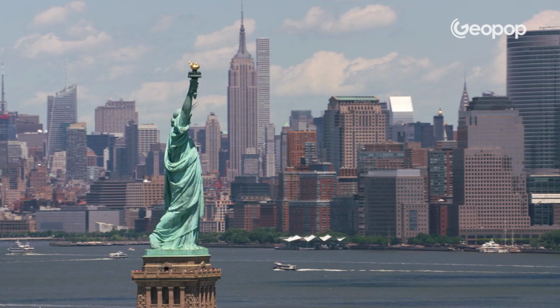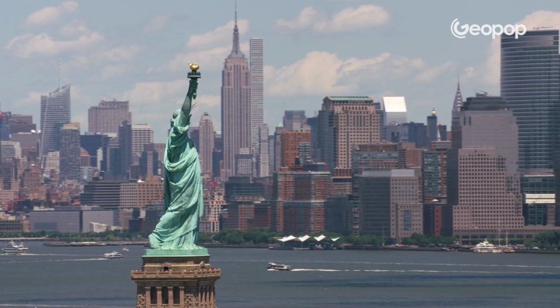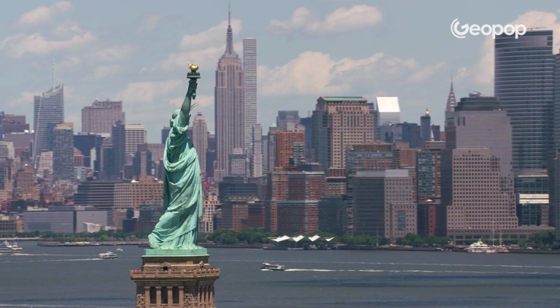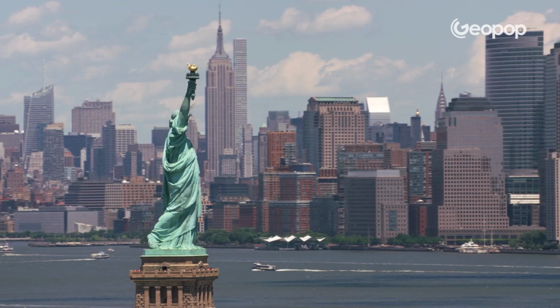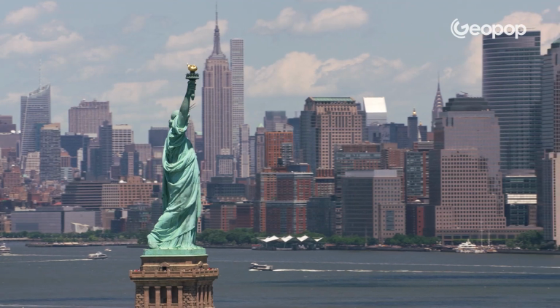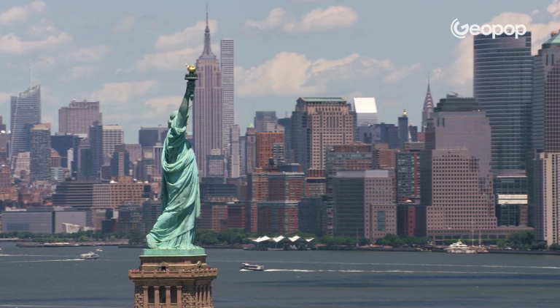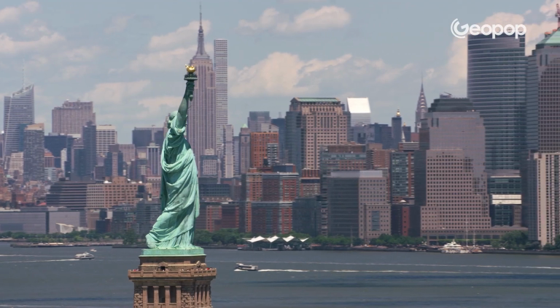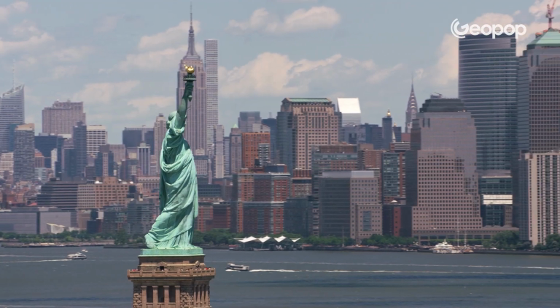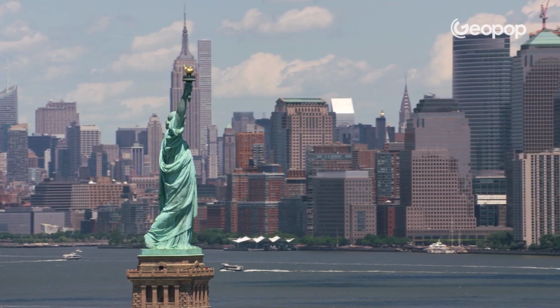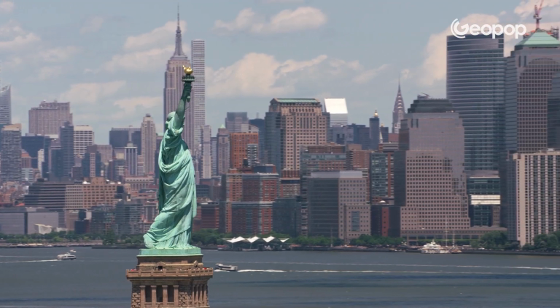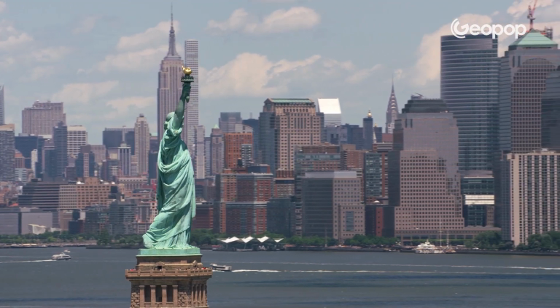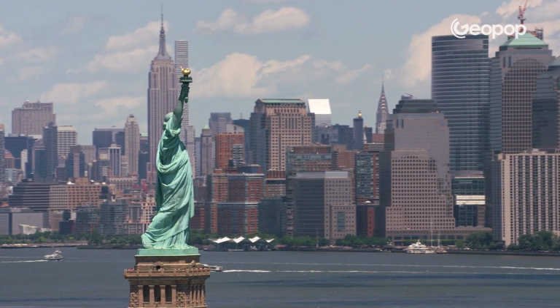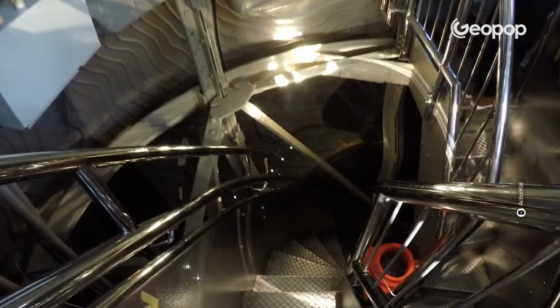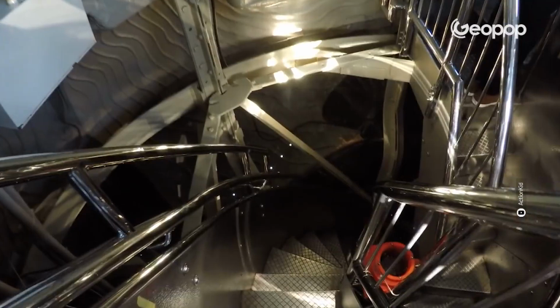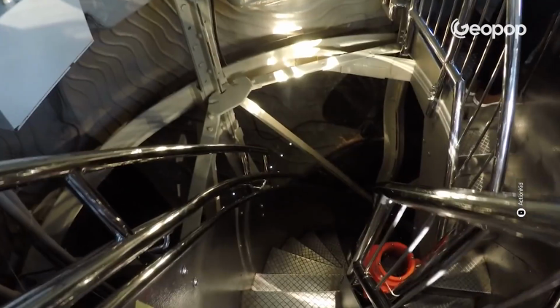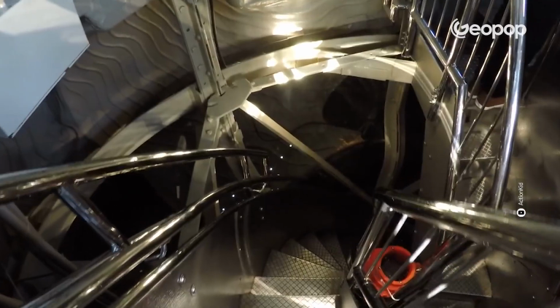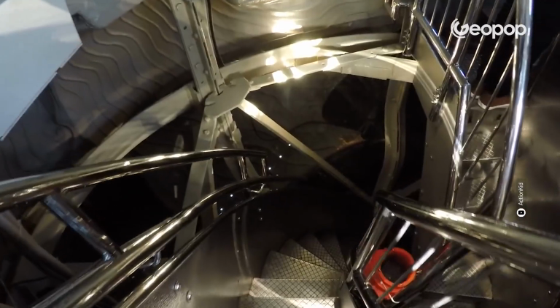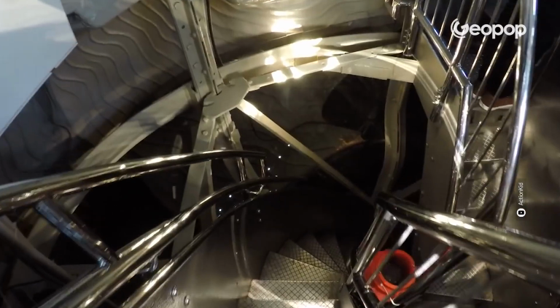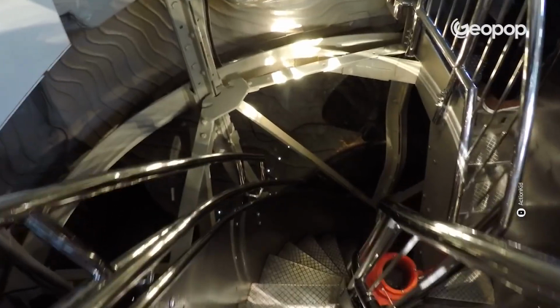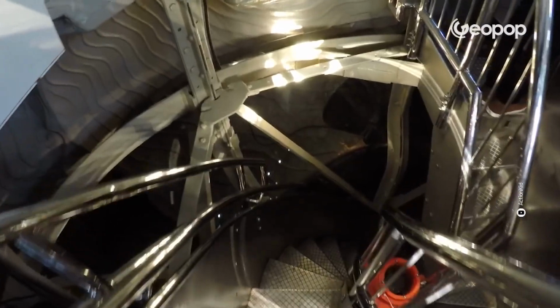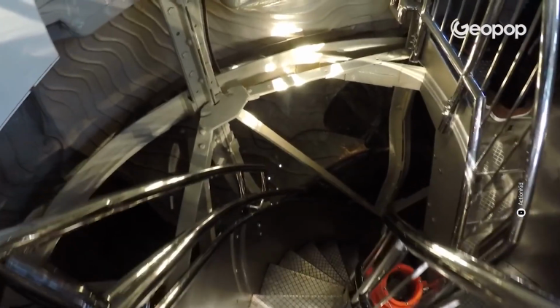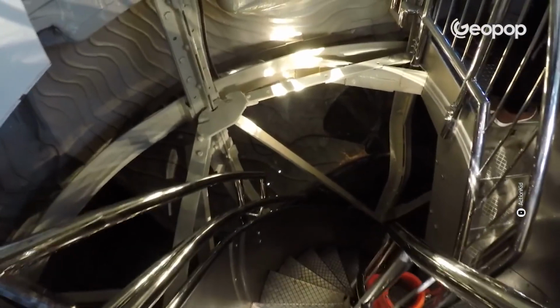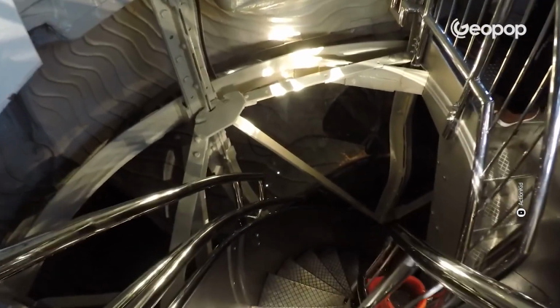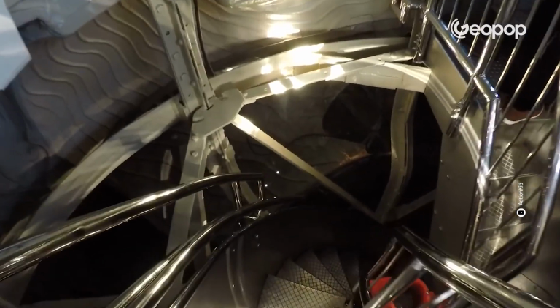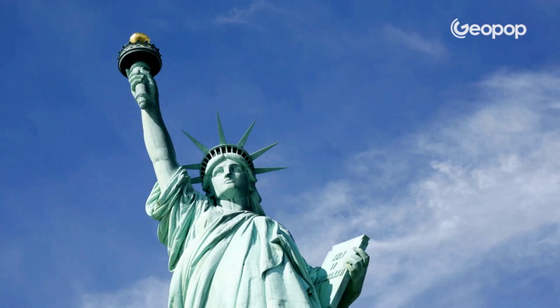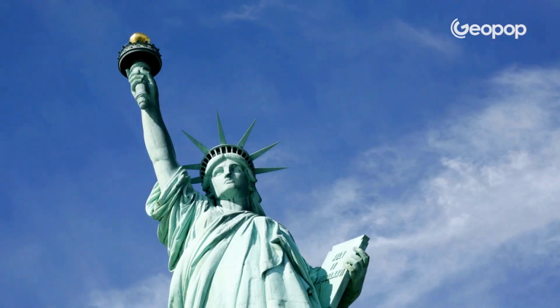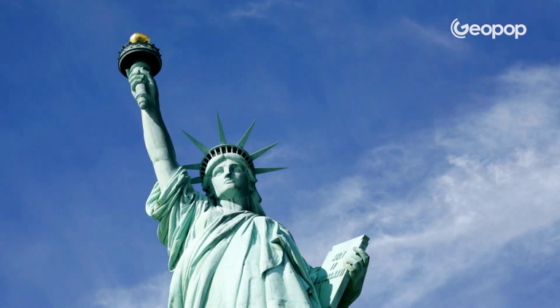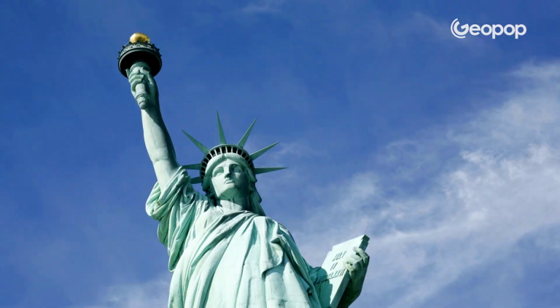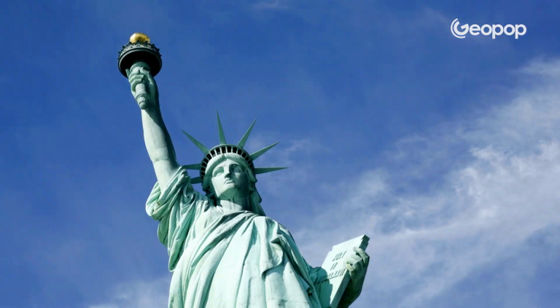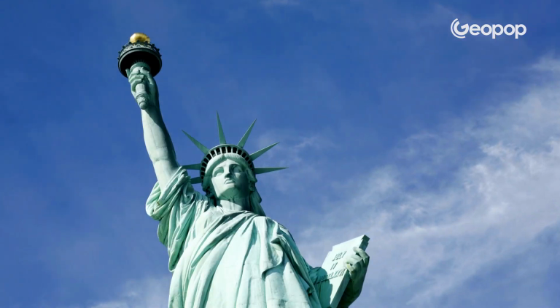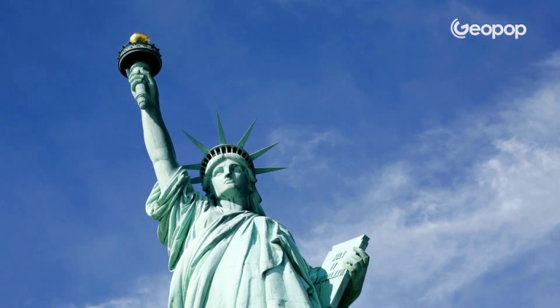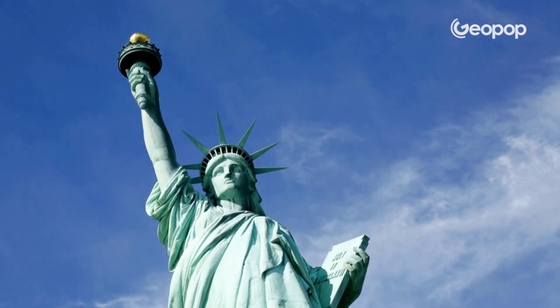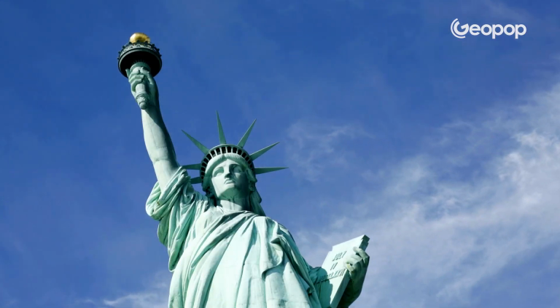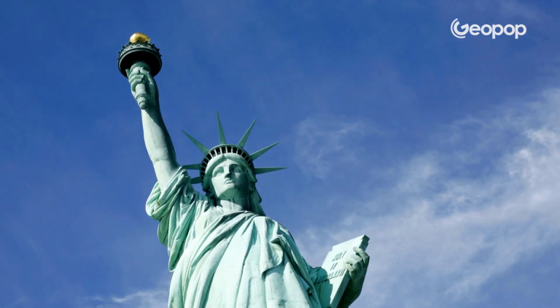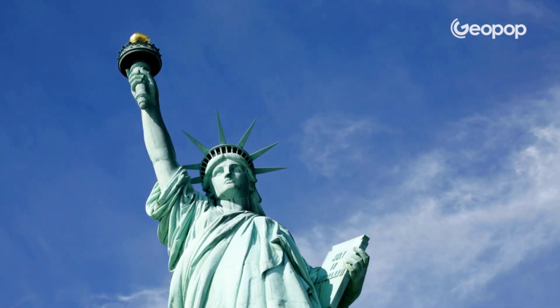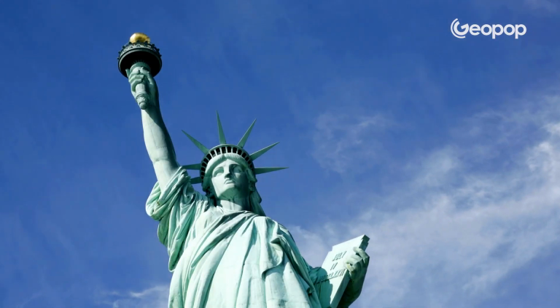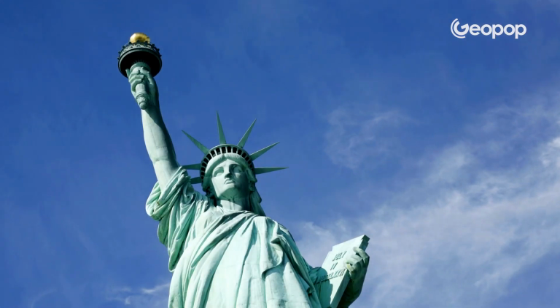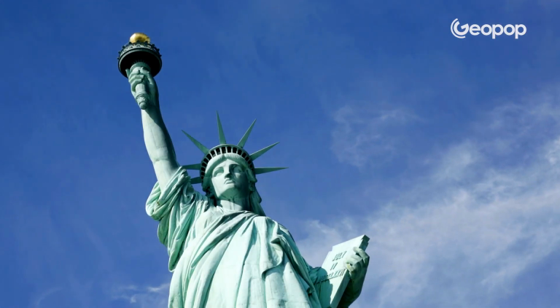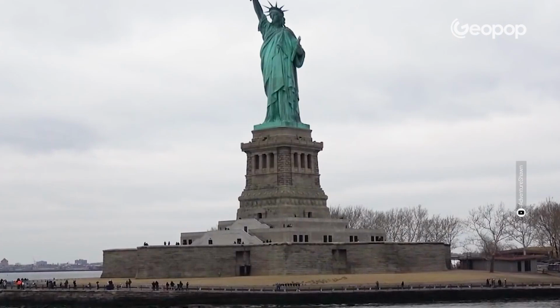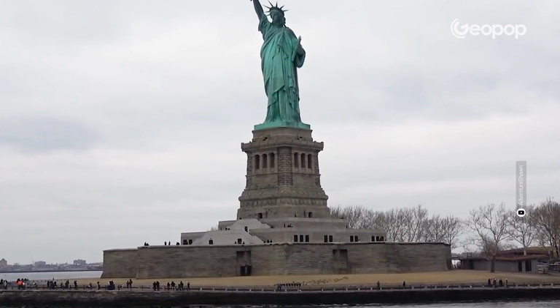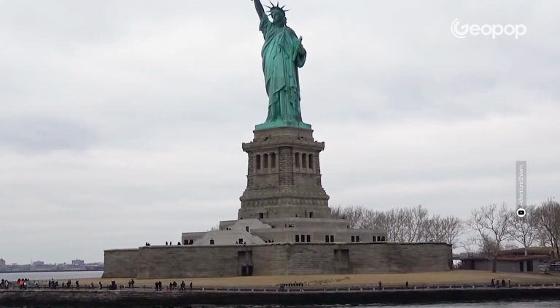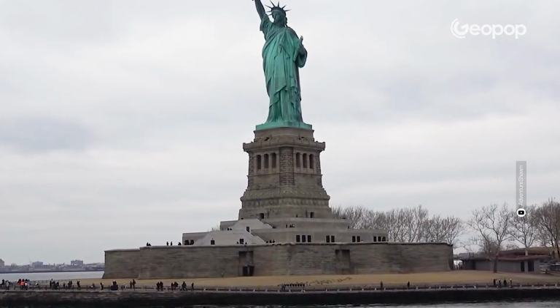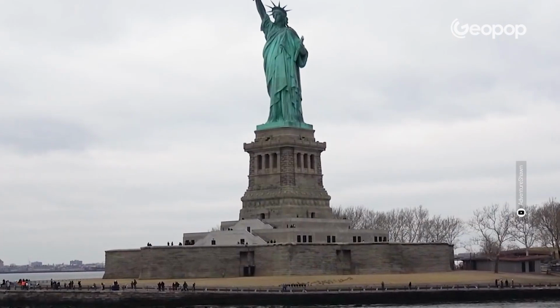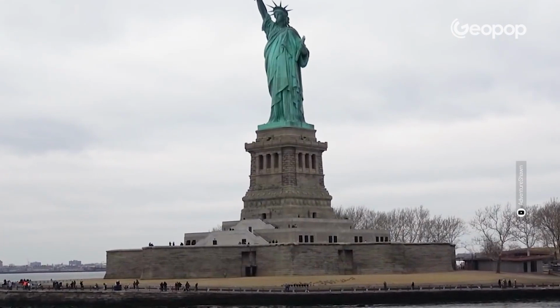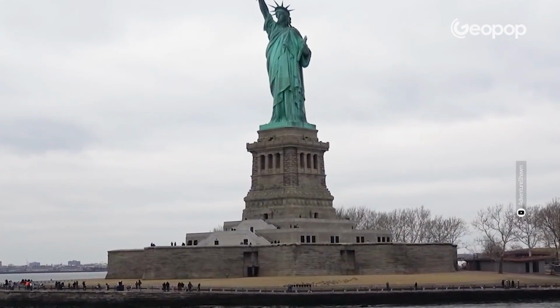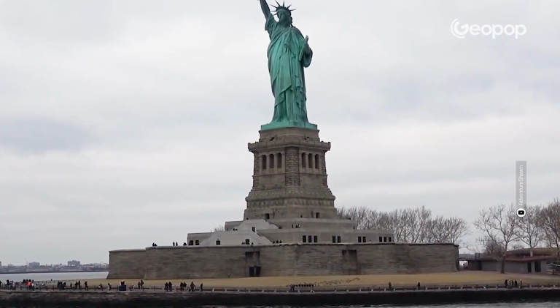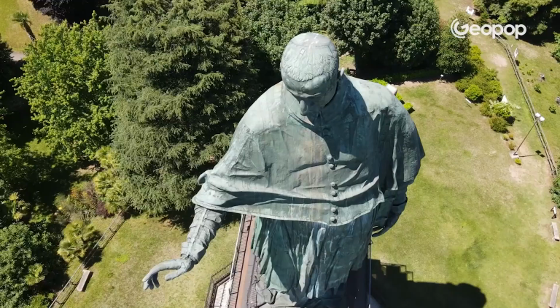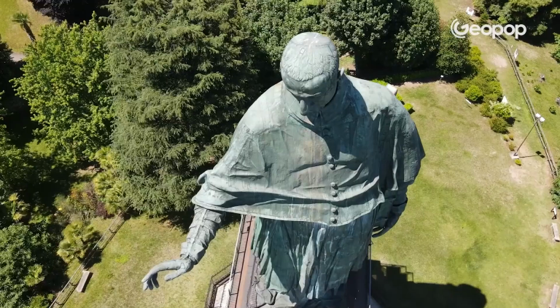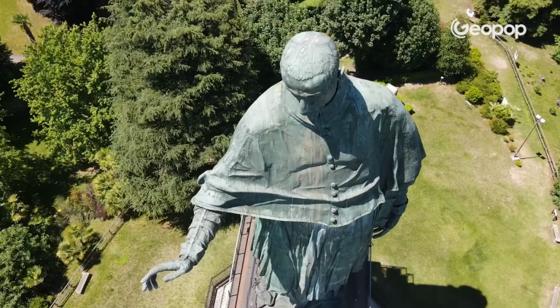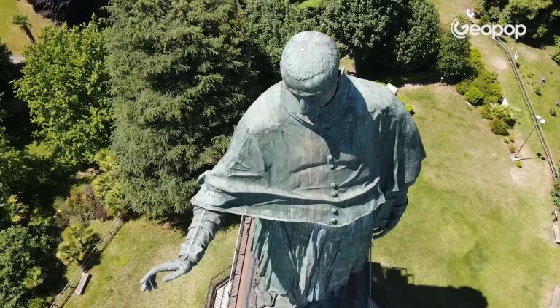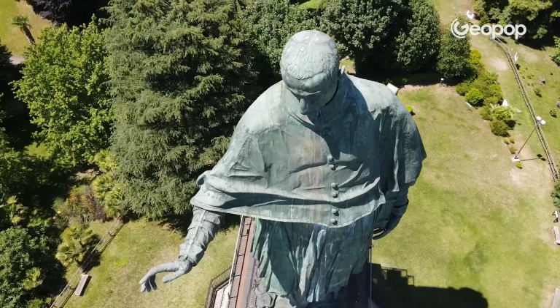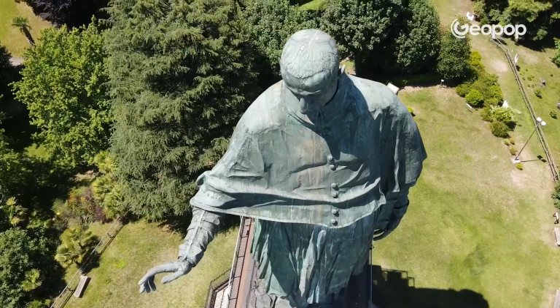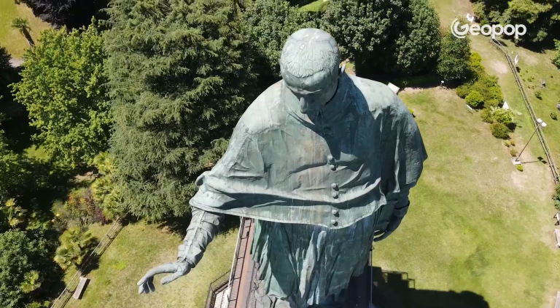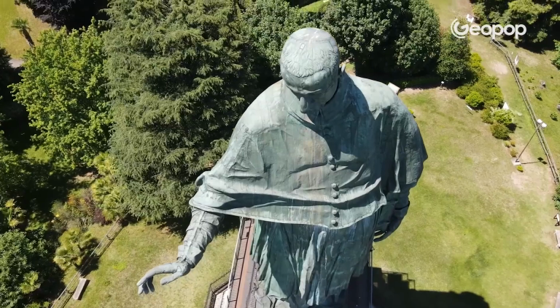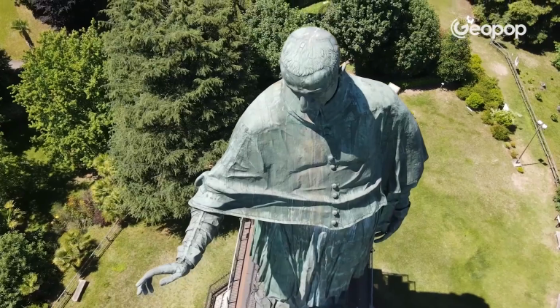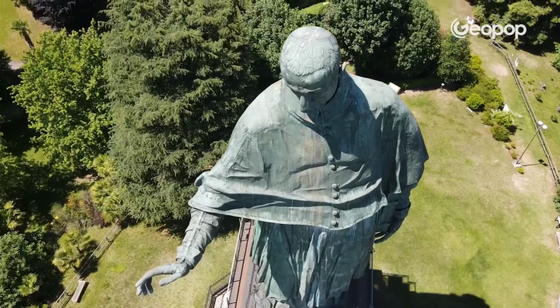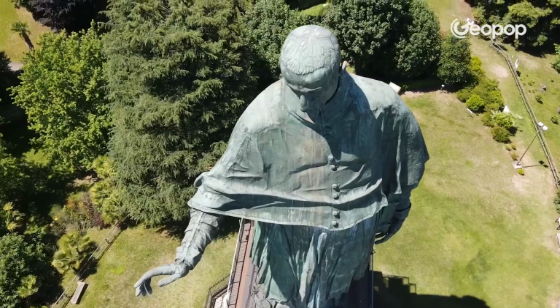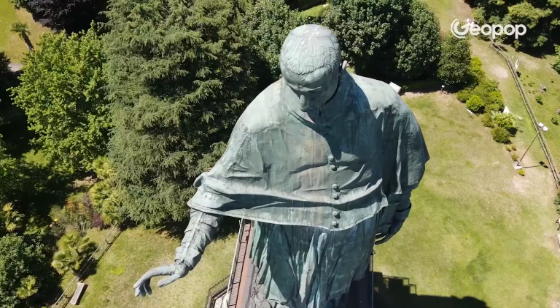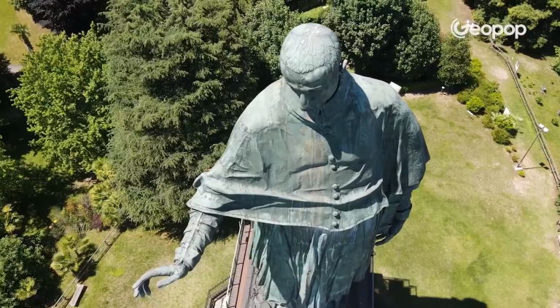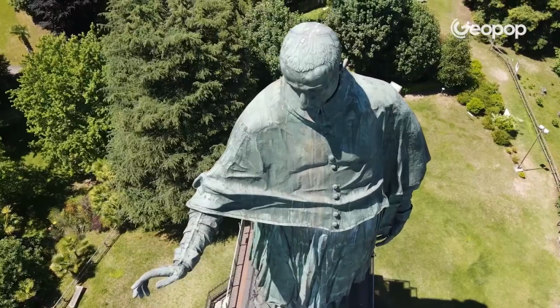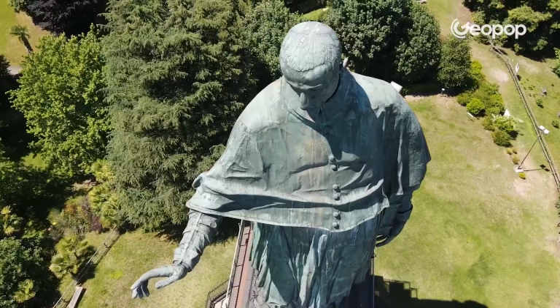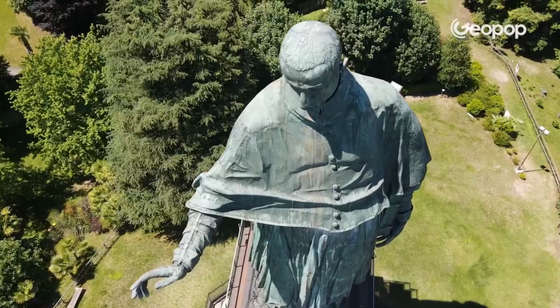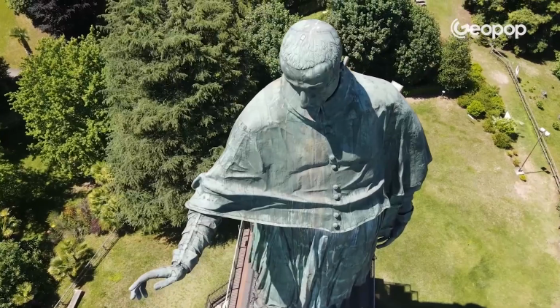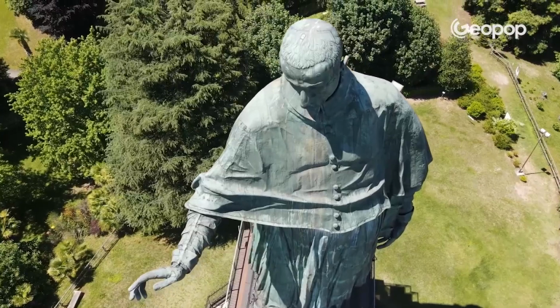What's inside the Statue of Liberty? And more importantly, is it true that it was inspired by a colossal Italian statue?